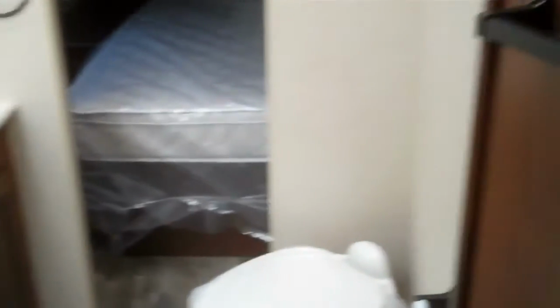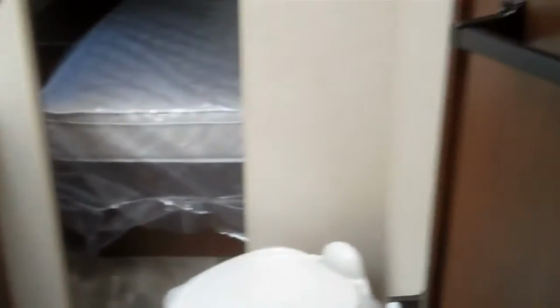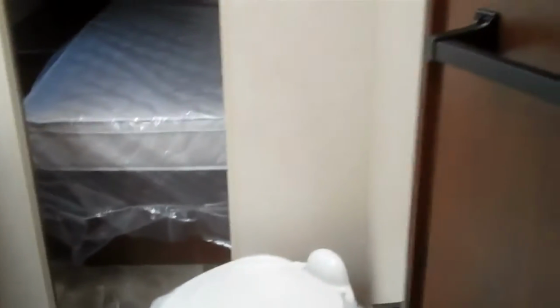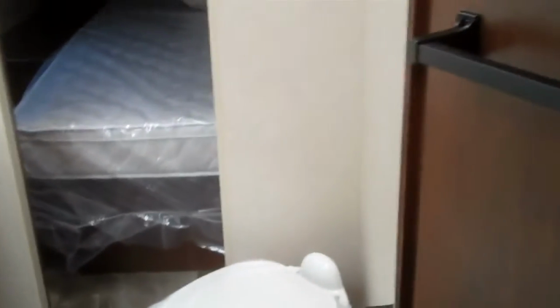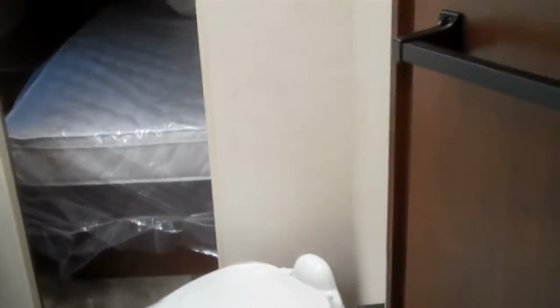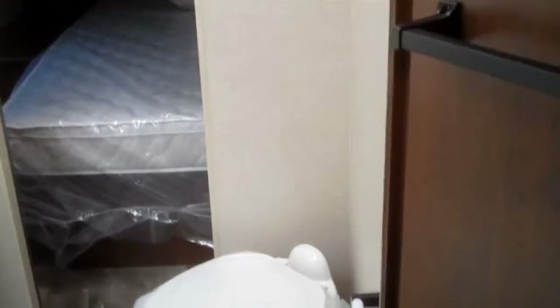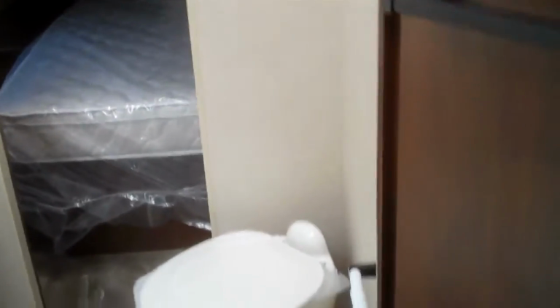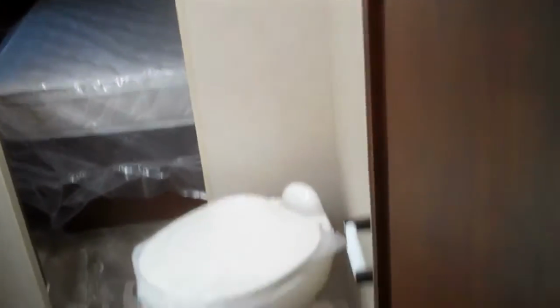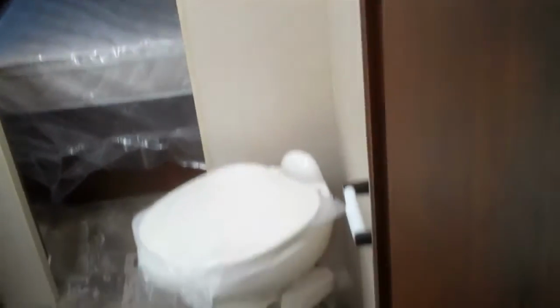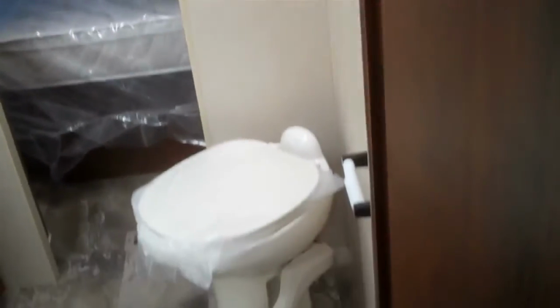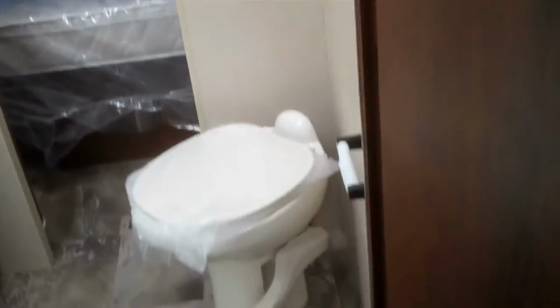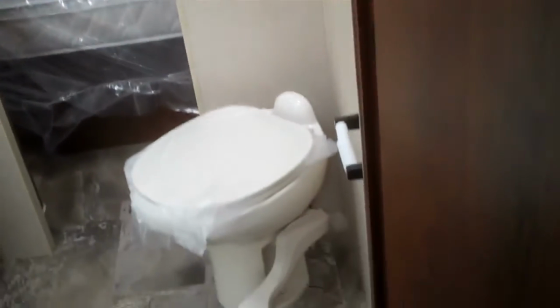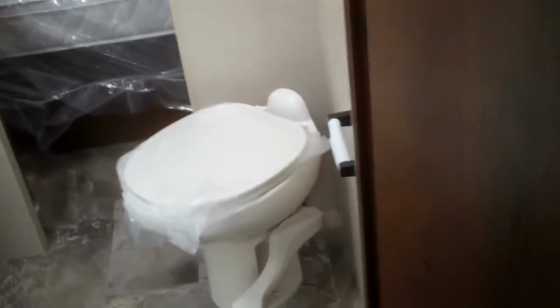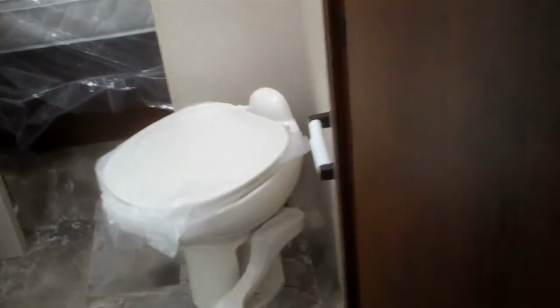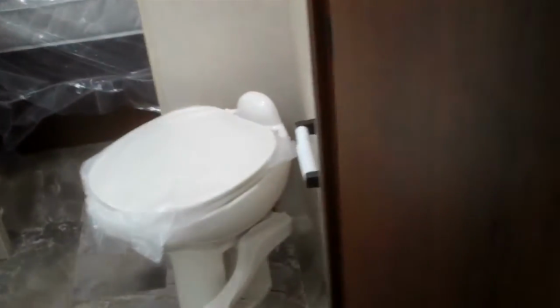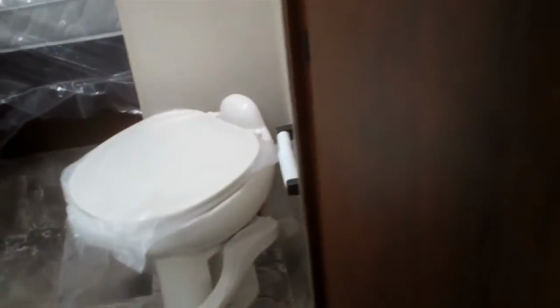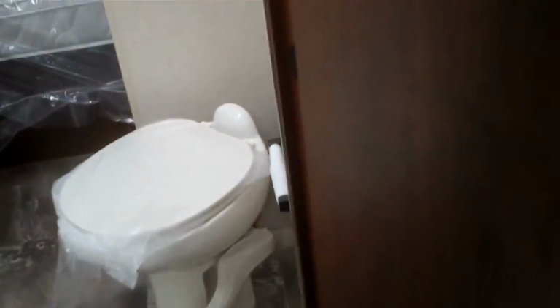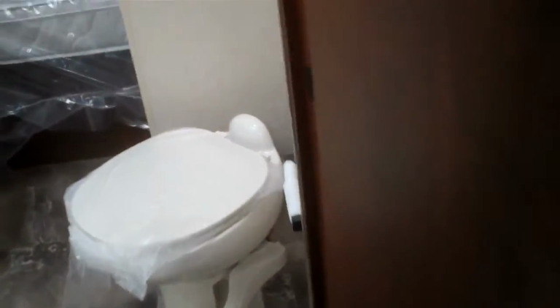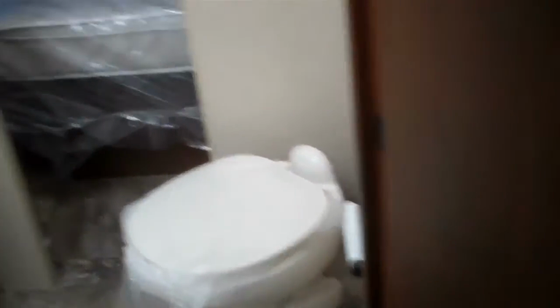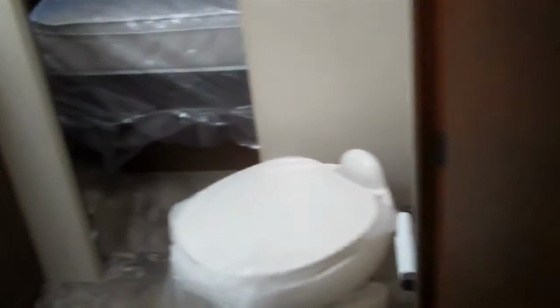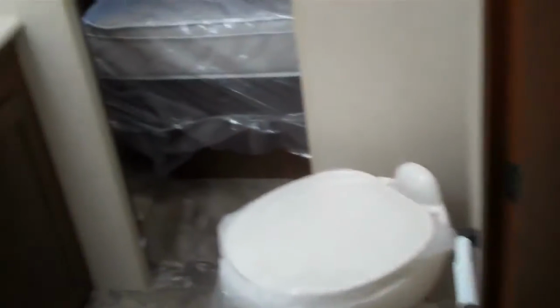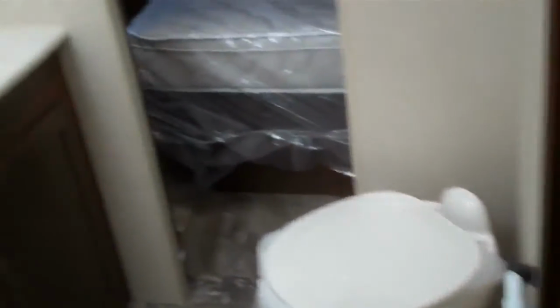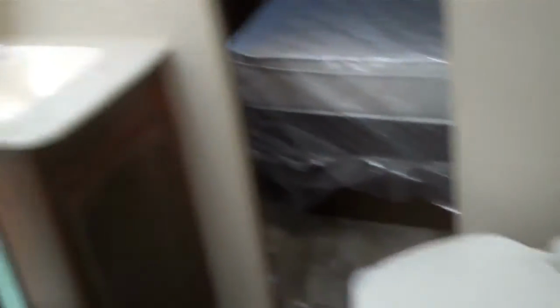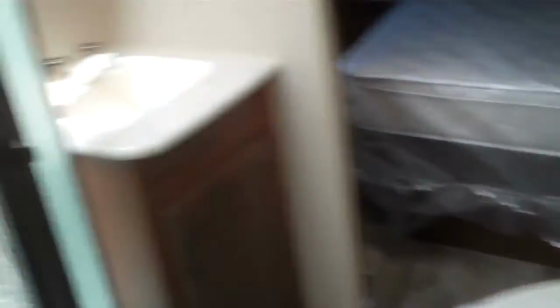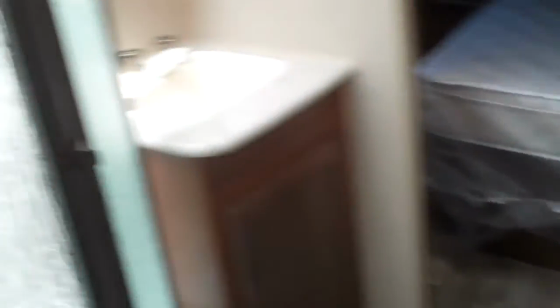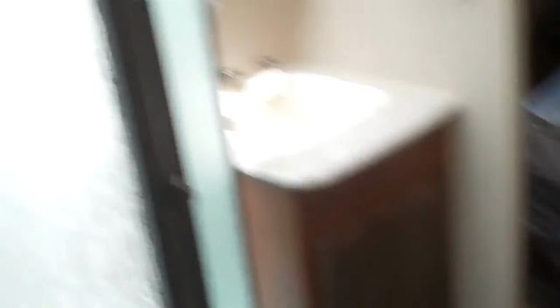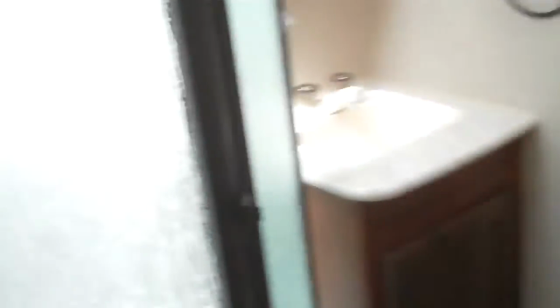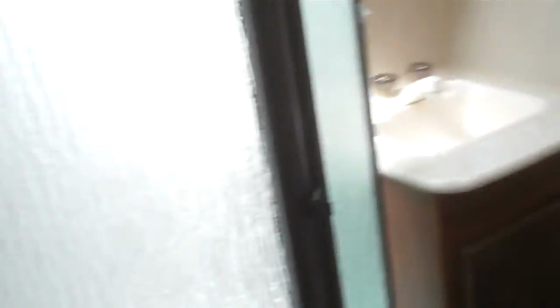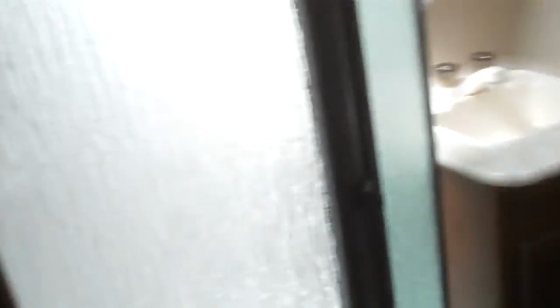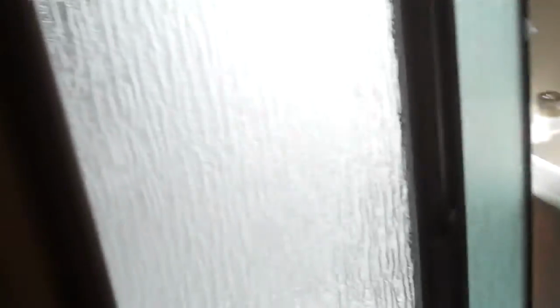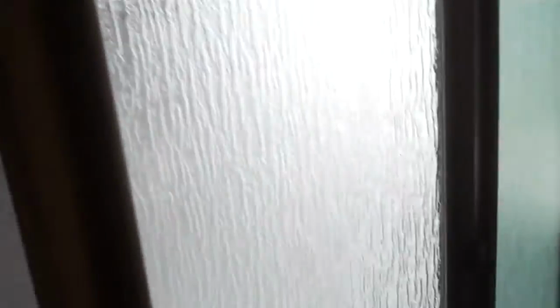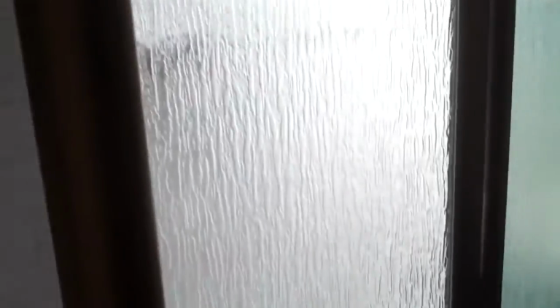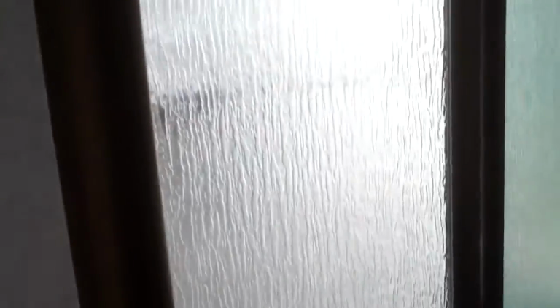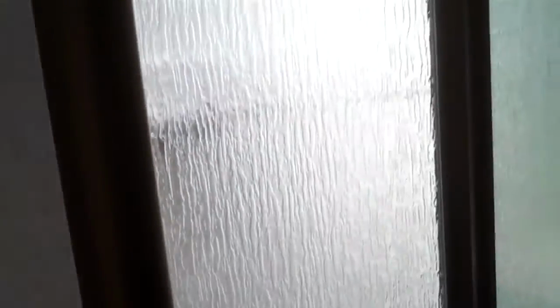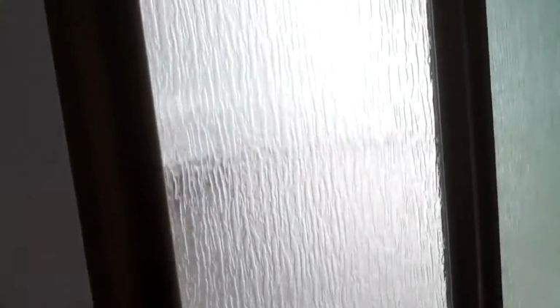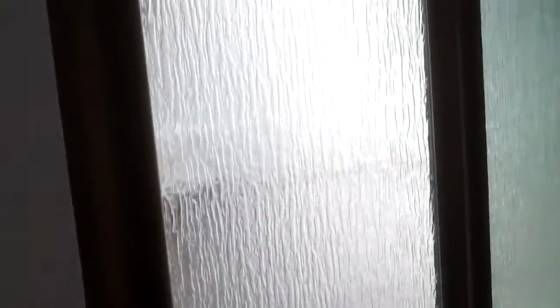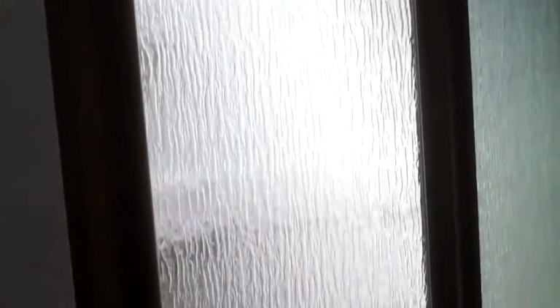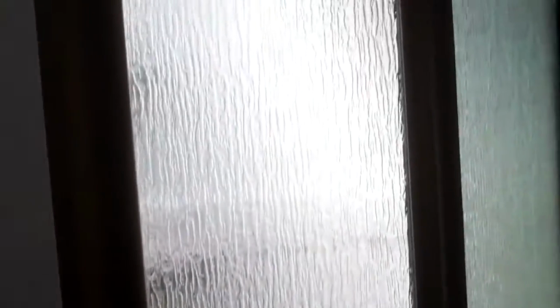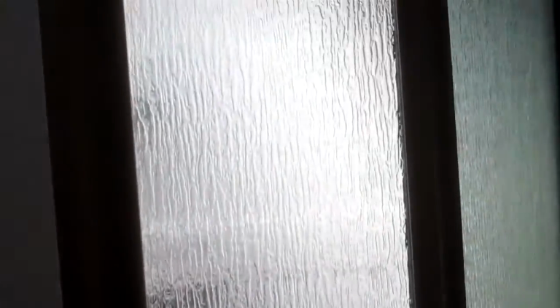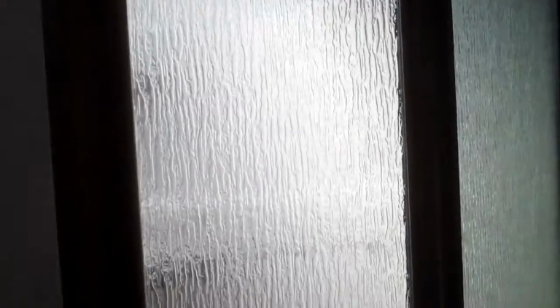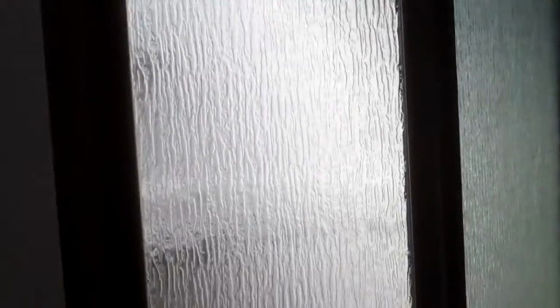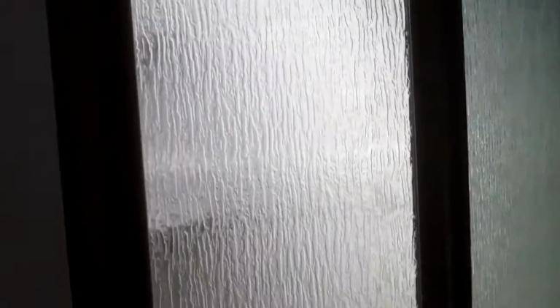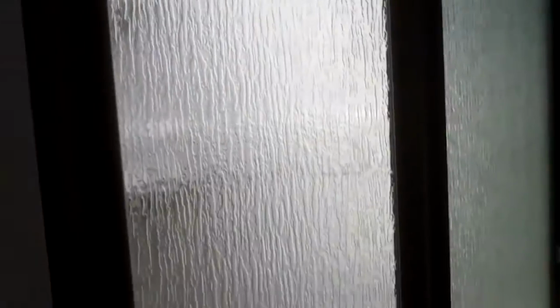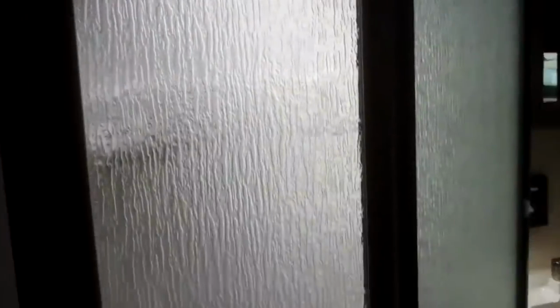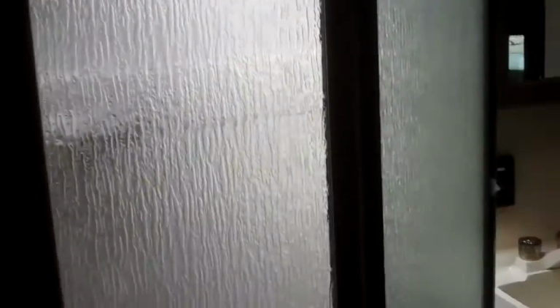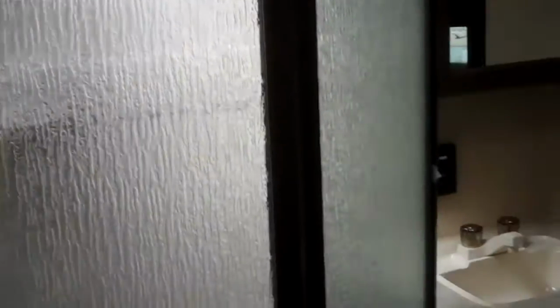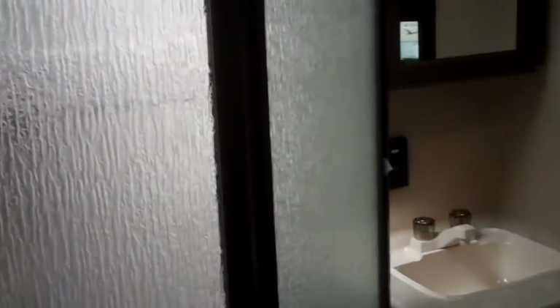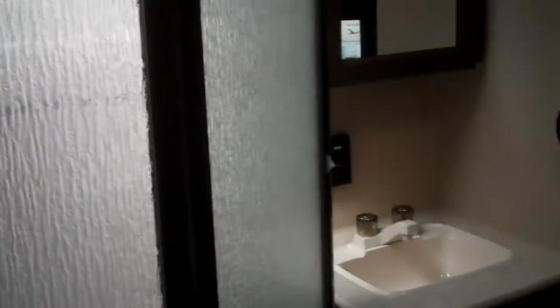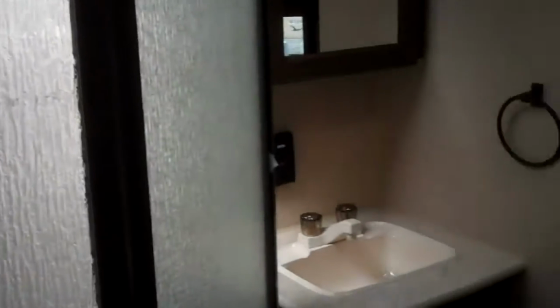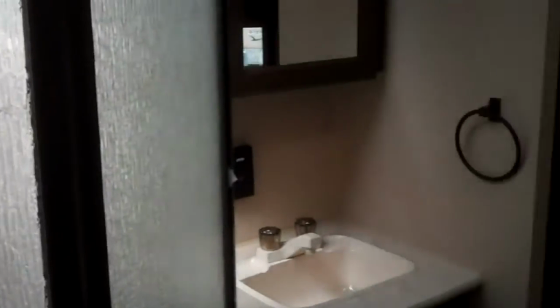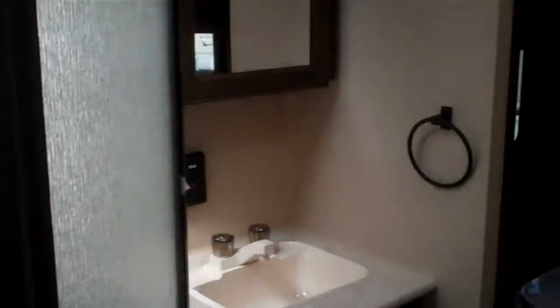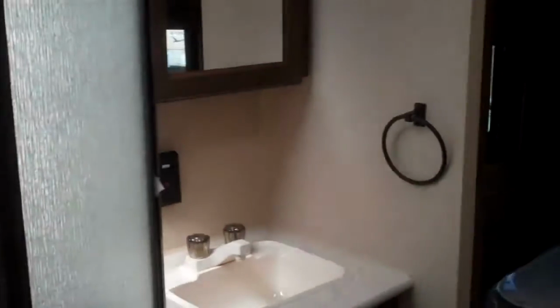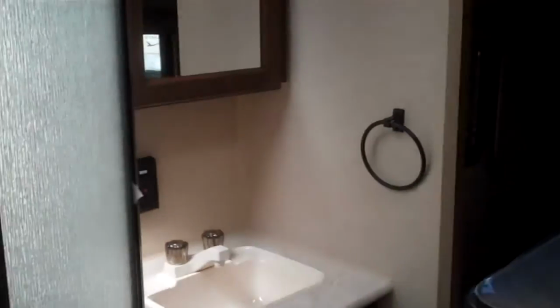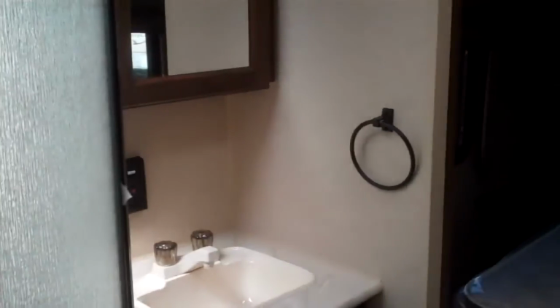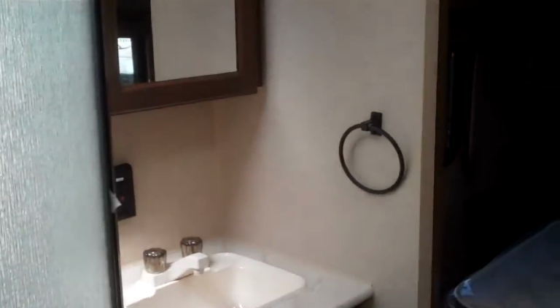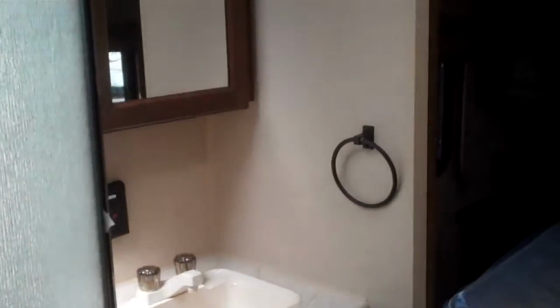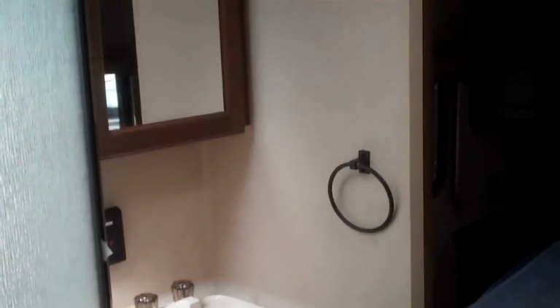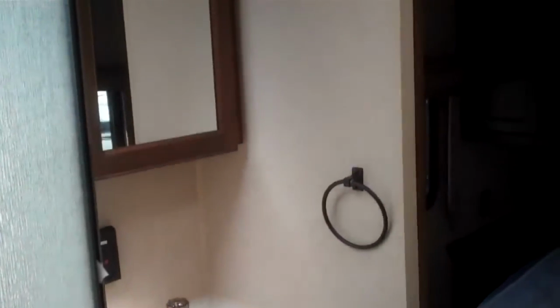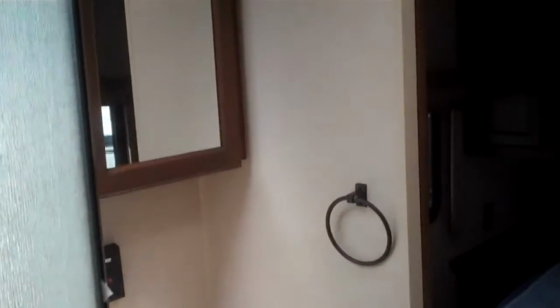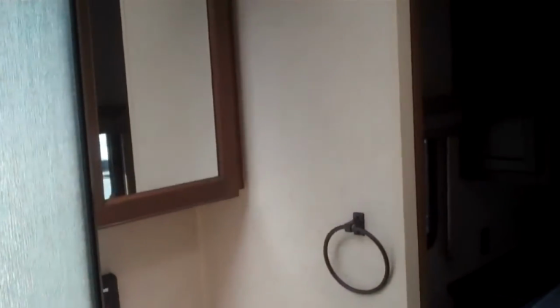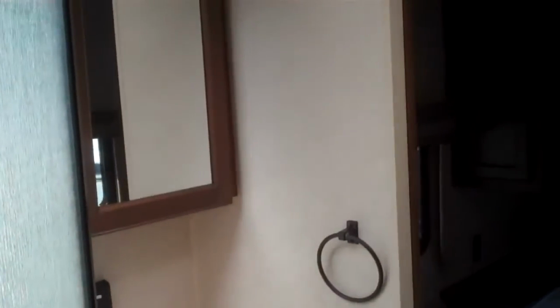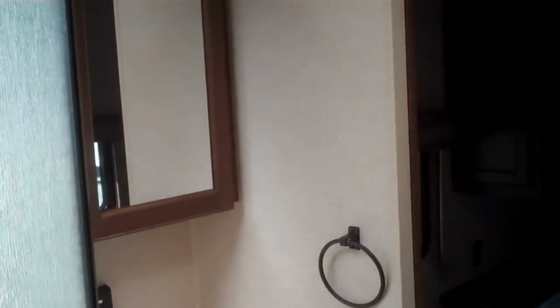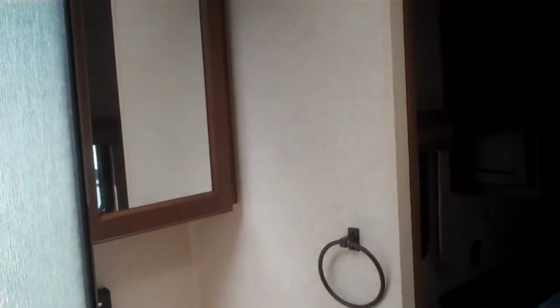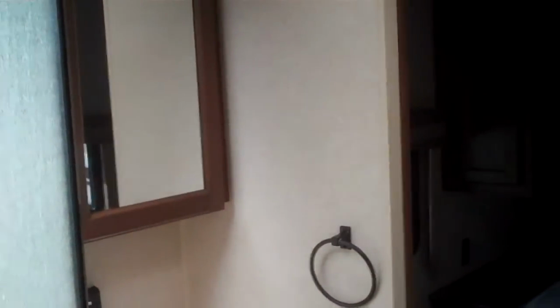Pass-through bathroom with a porcelain toilet, neo-angled shower with glass, and a medicine cabinet.